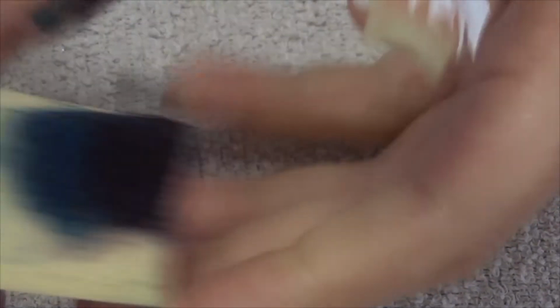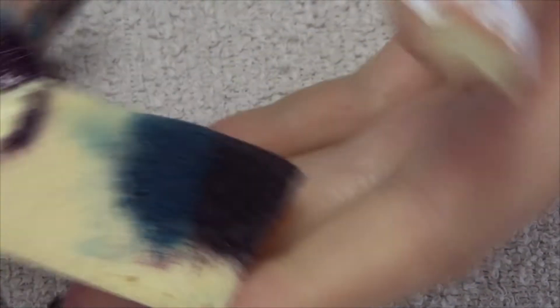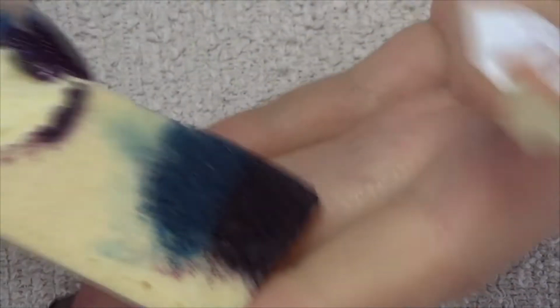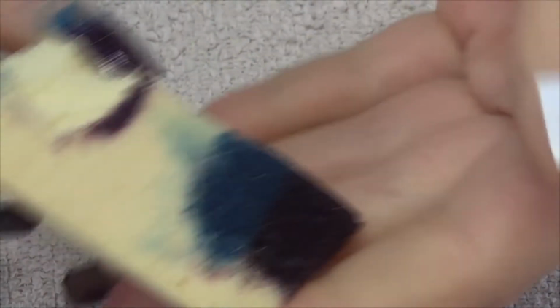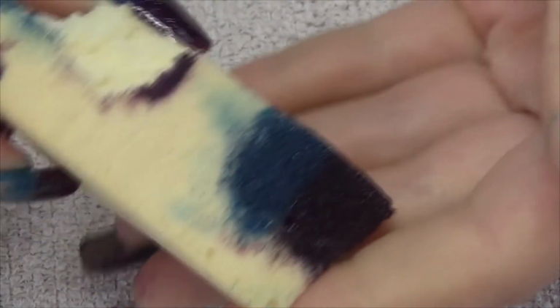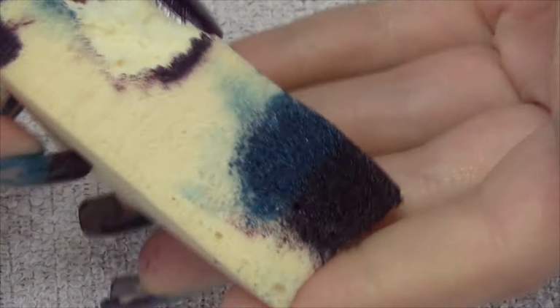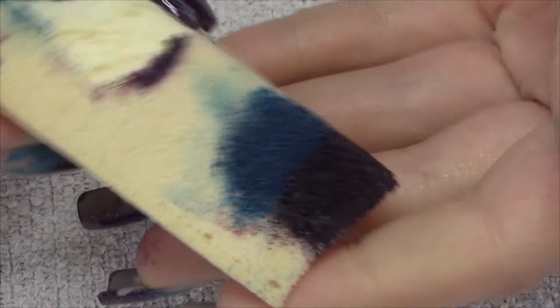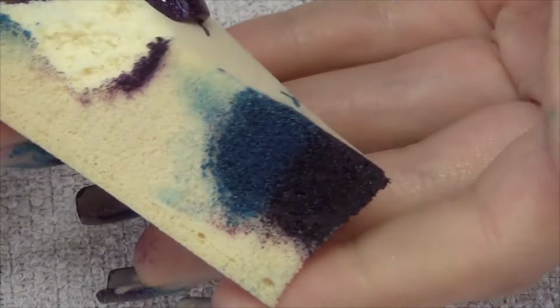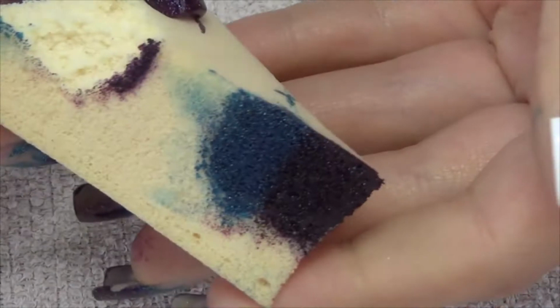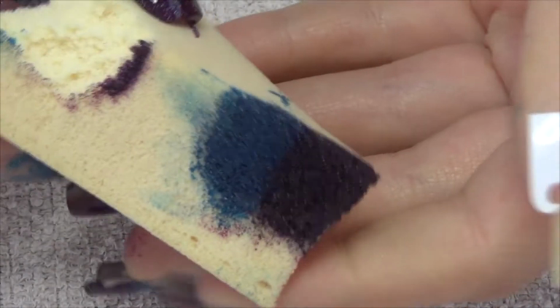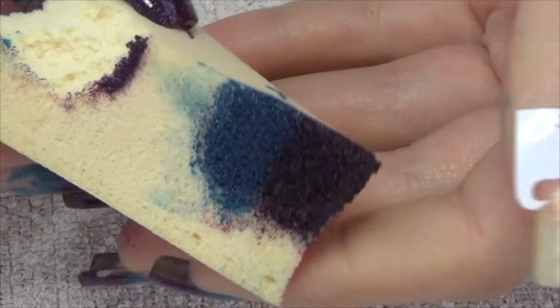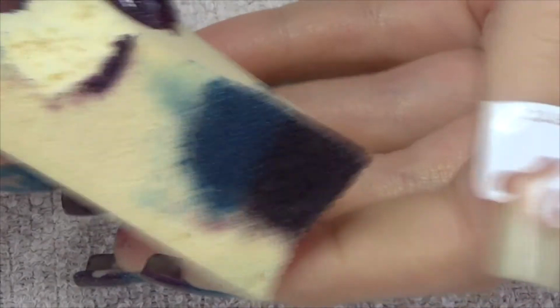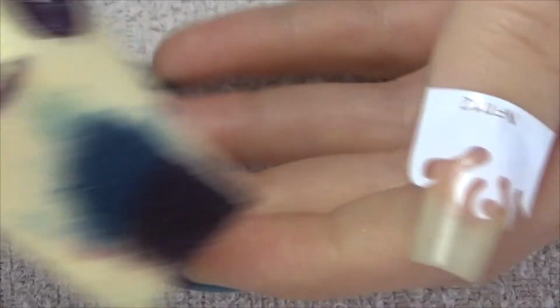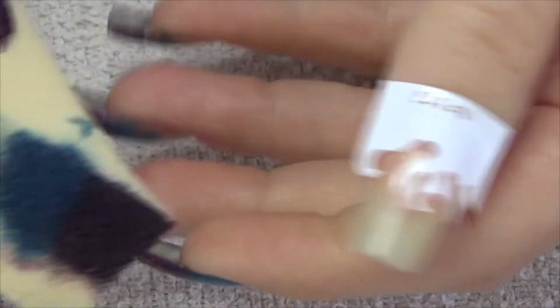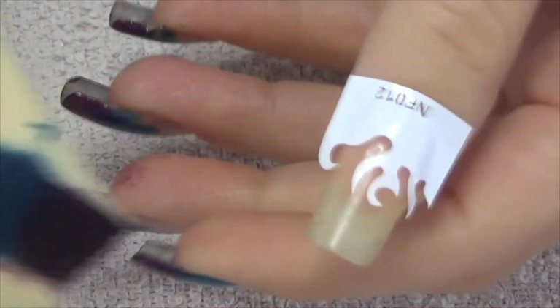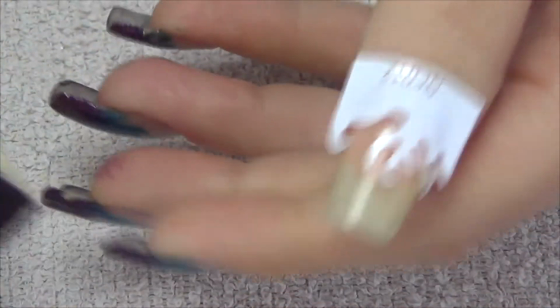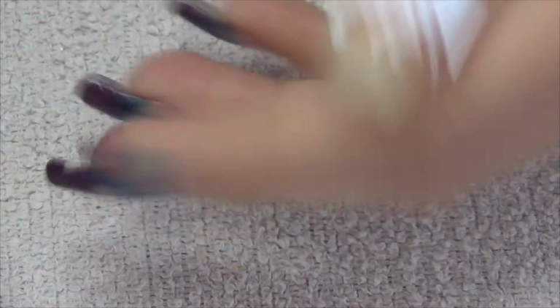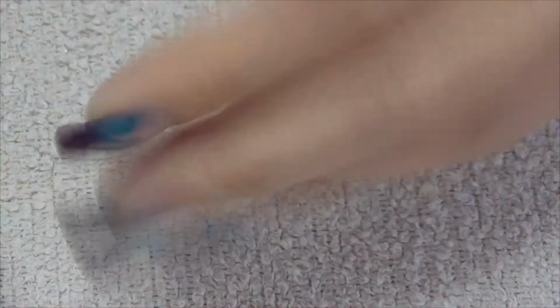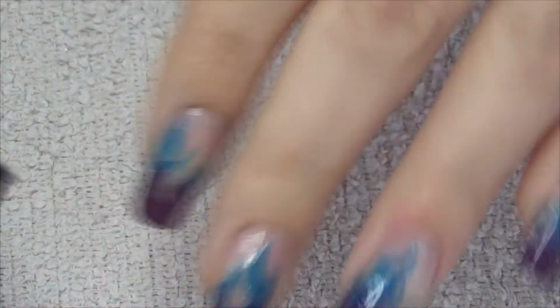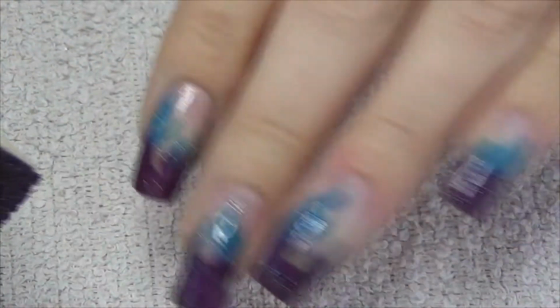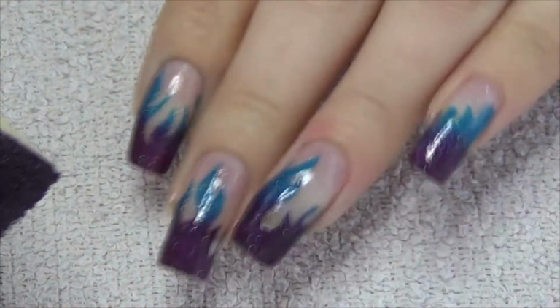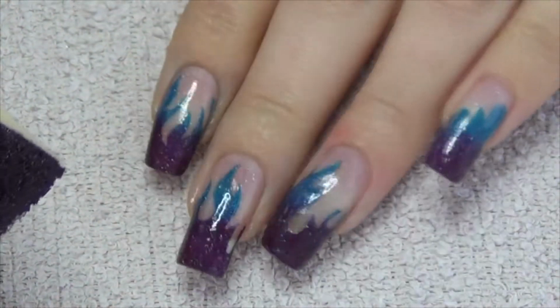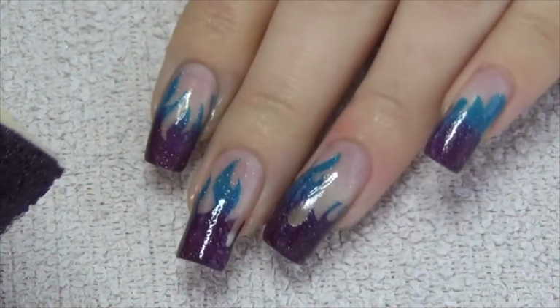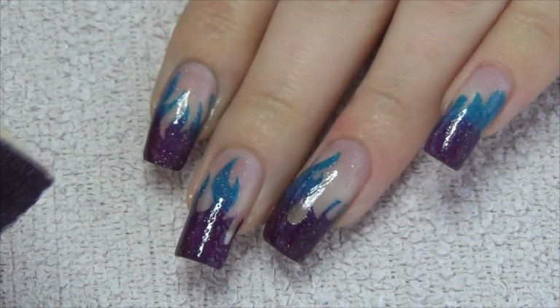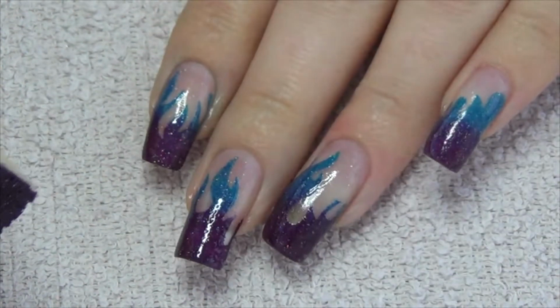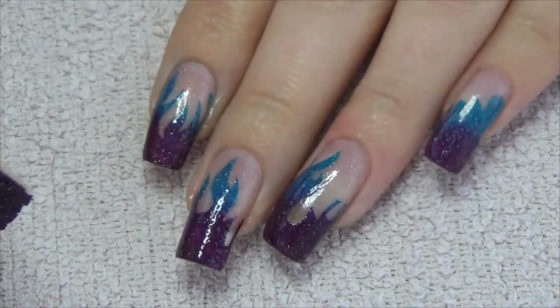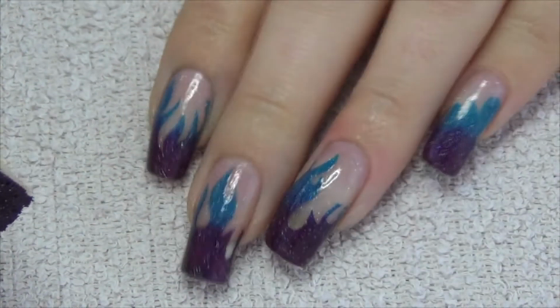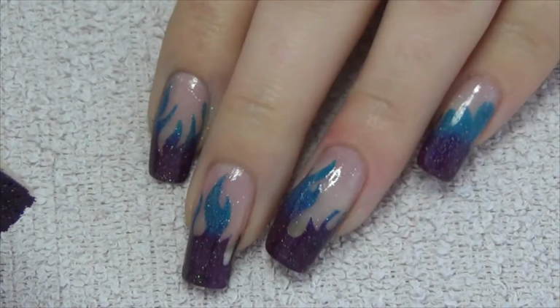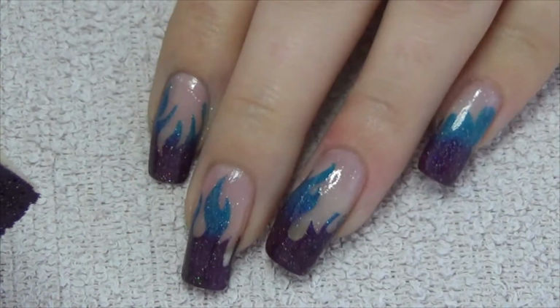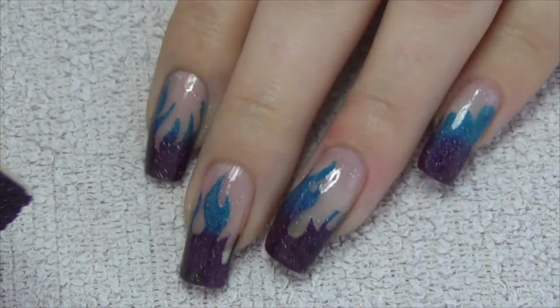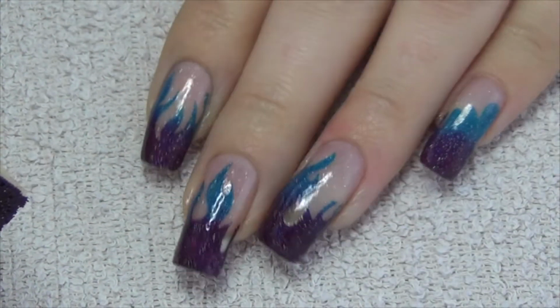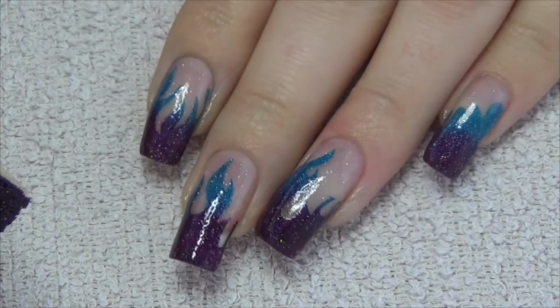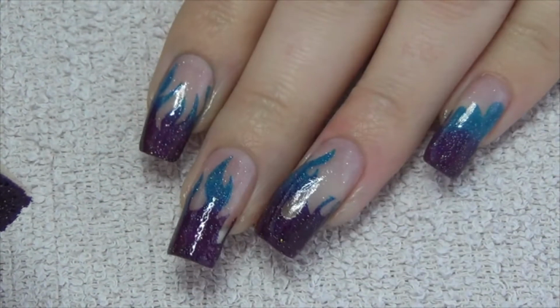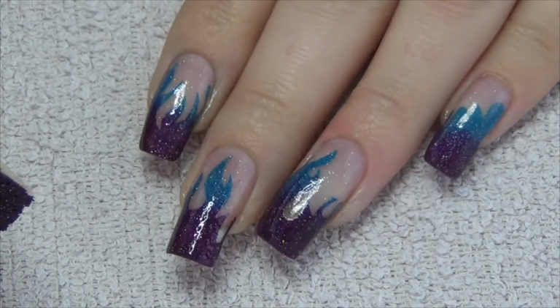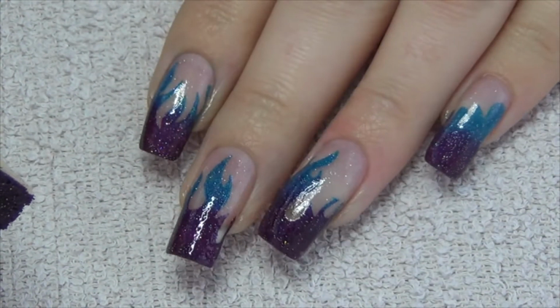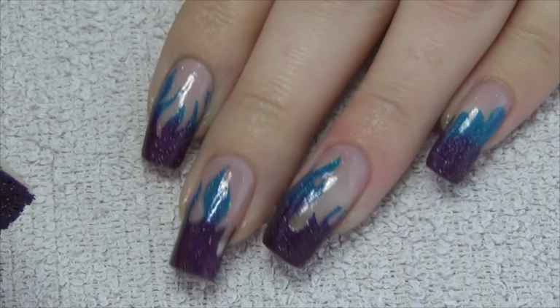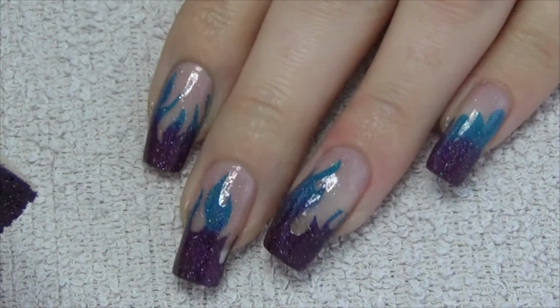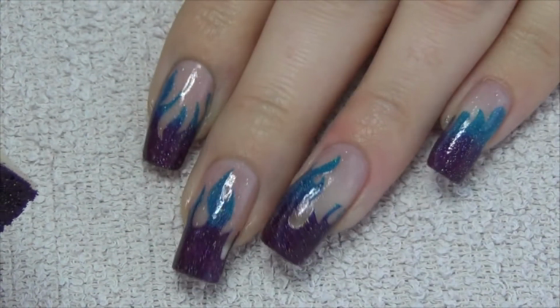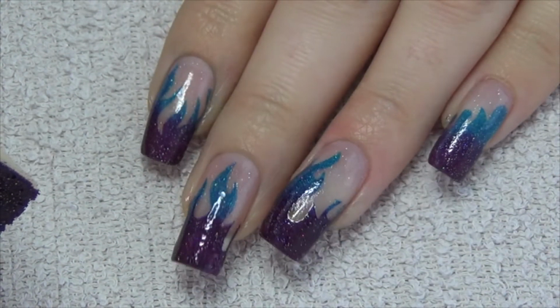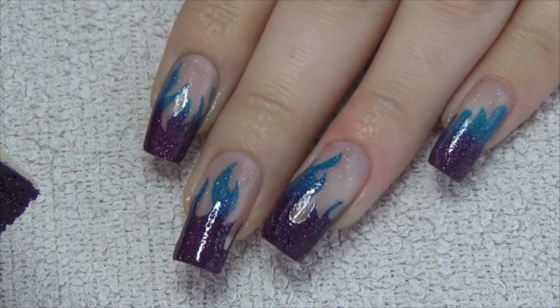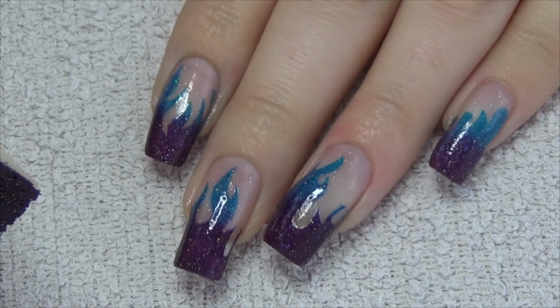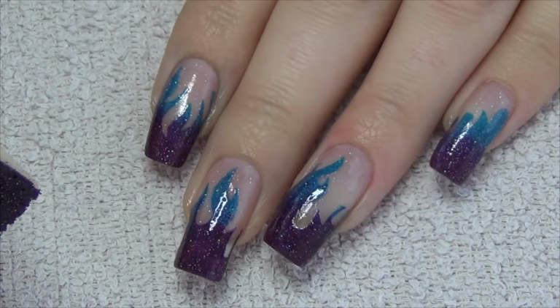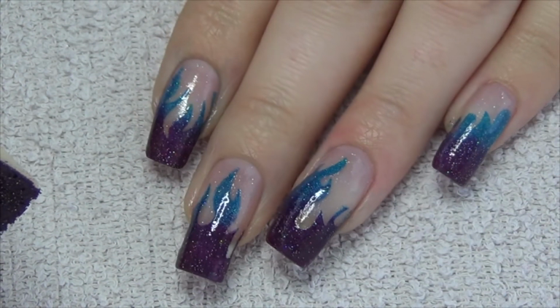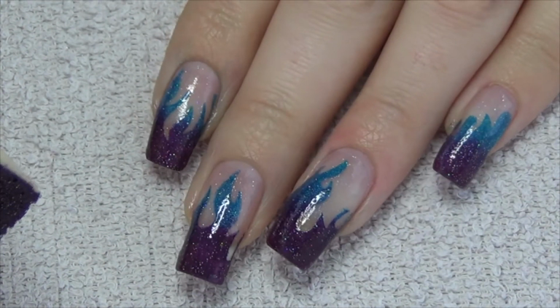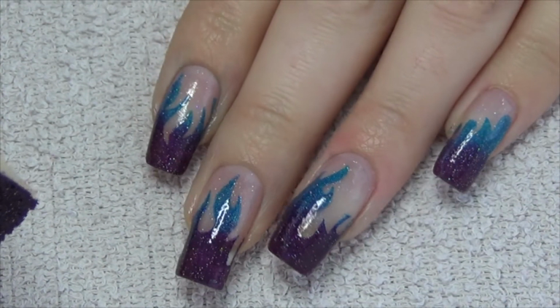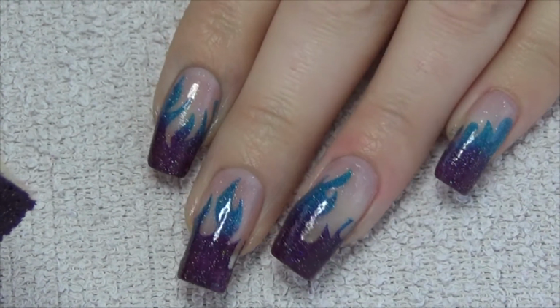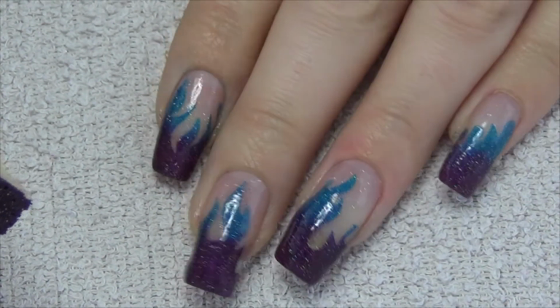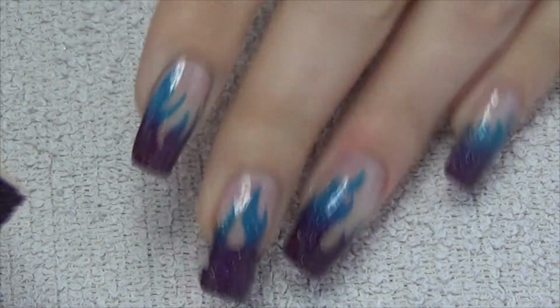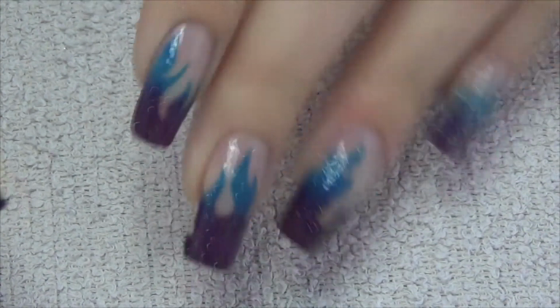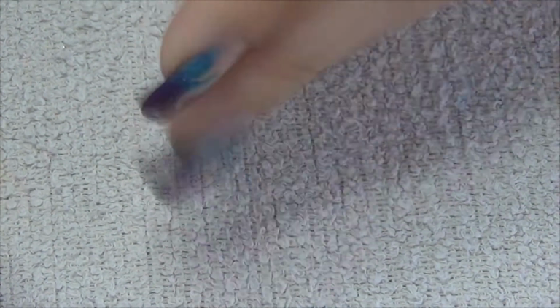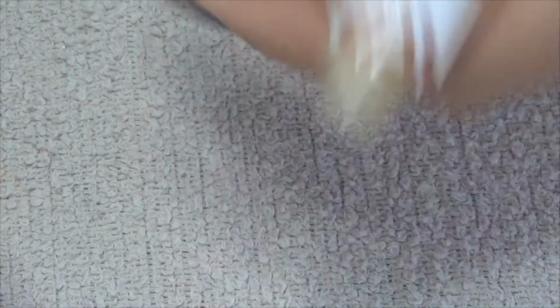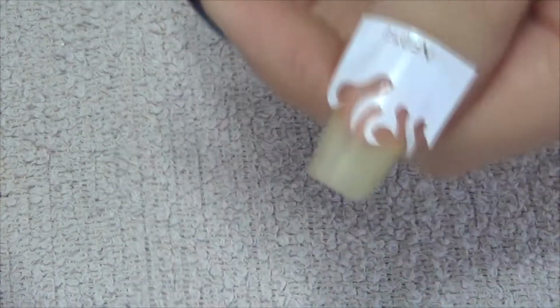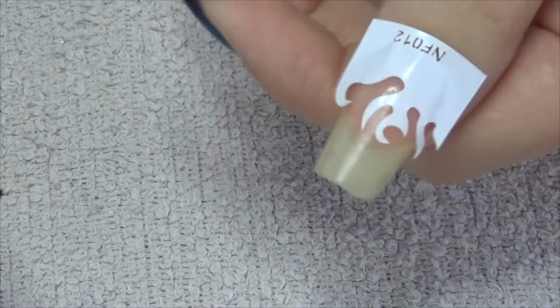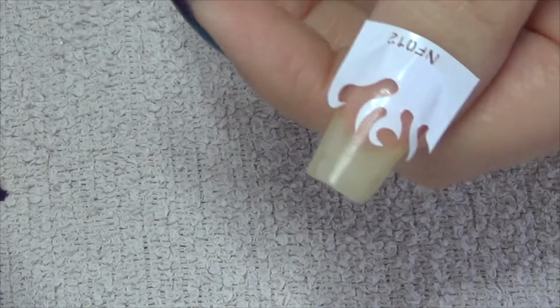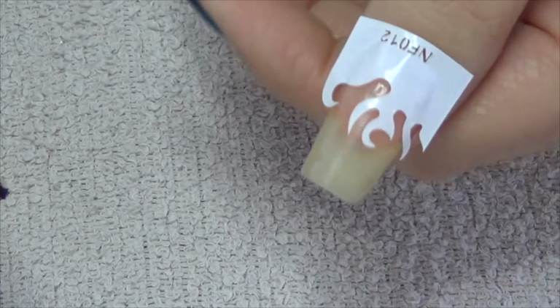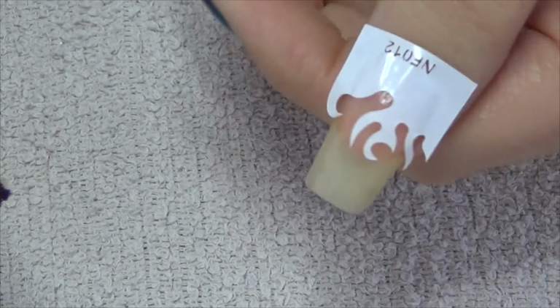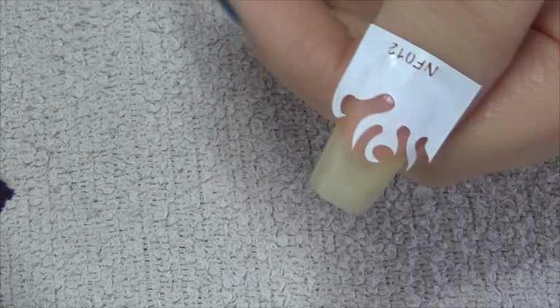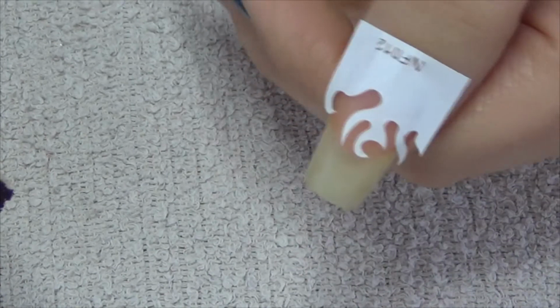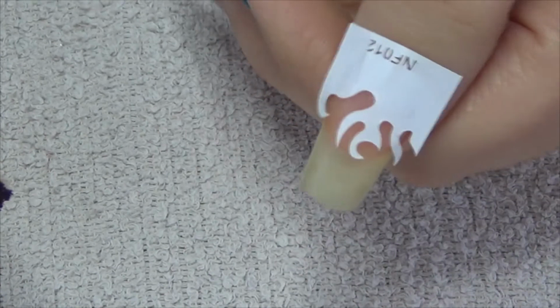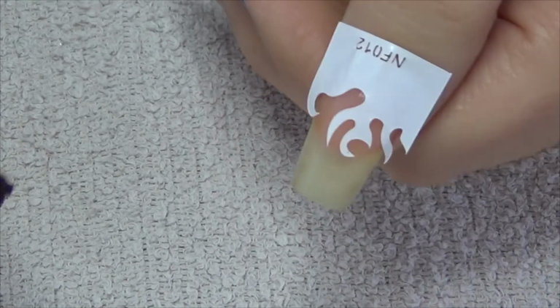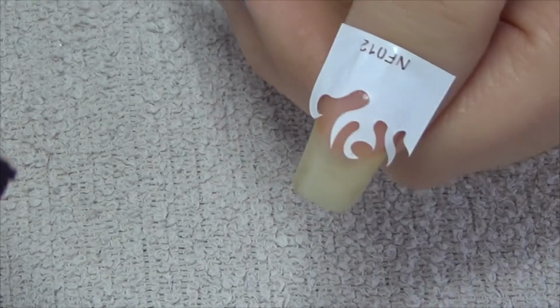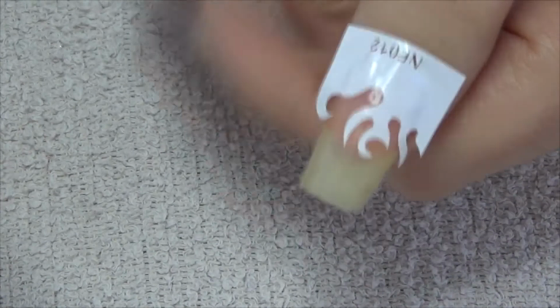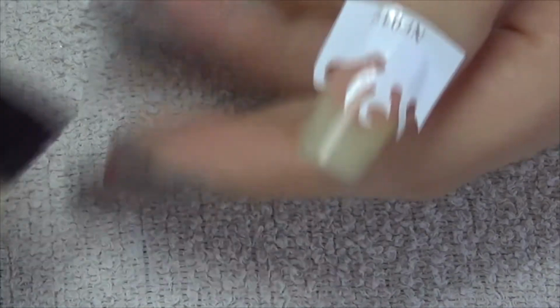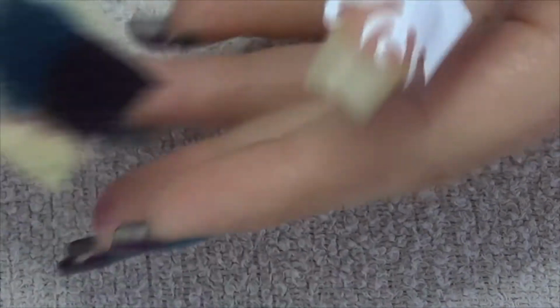You're going to need a makeup sponge and two colours of your choice — I'm doing purple and blue. We're going to sponge them onto the tip of the nail.